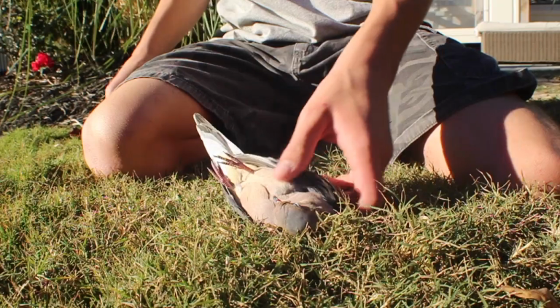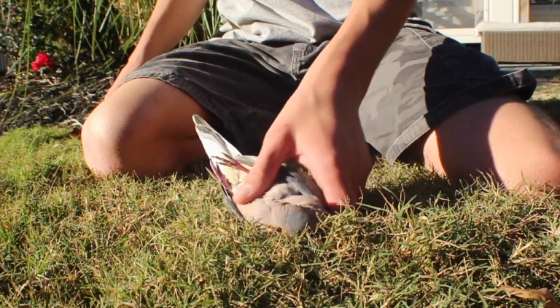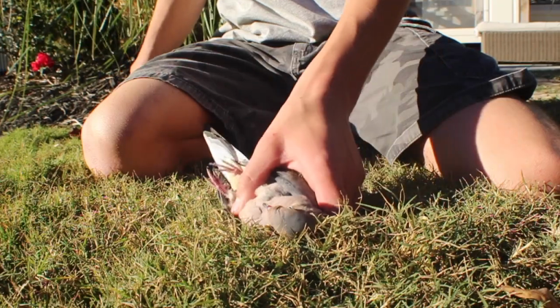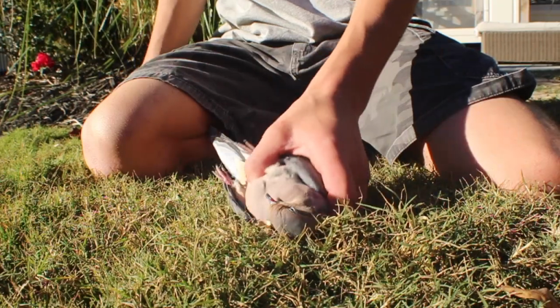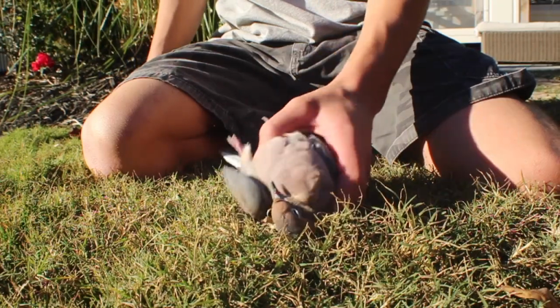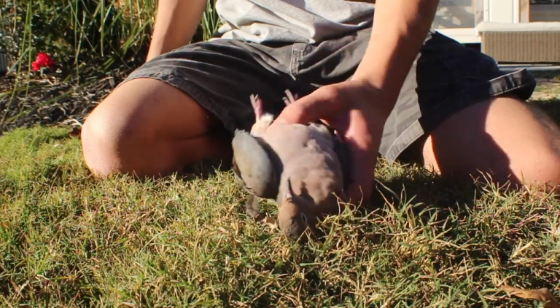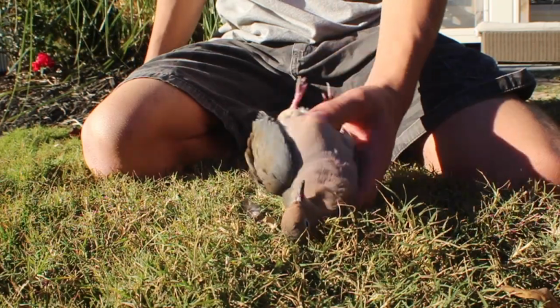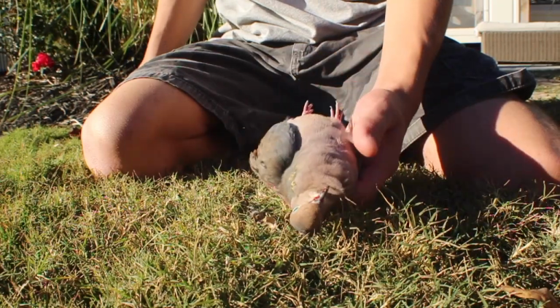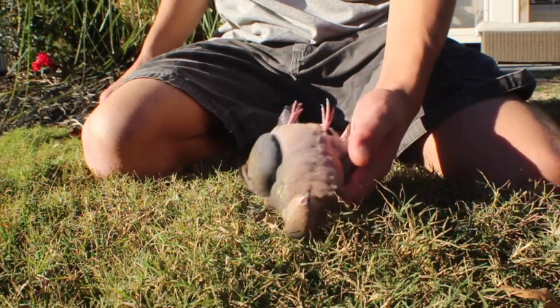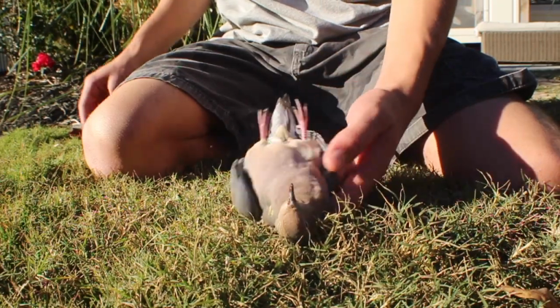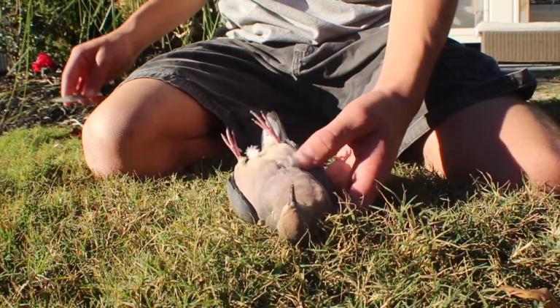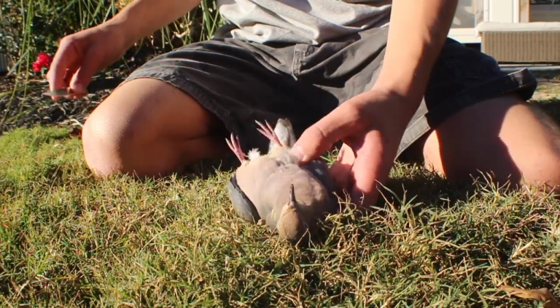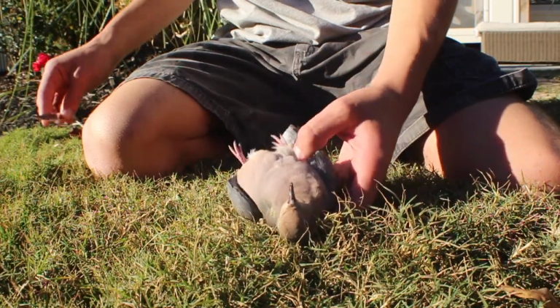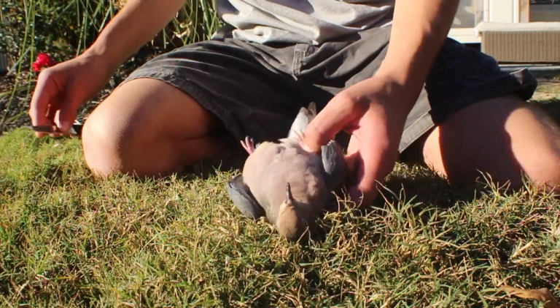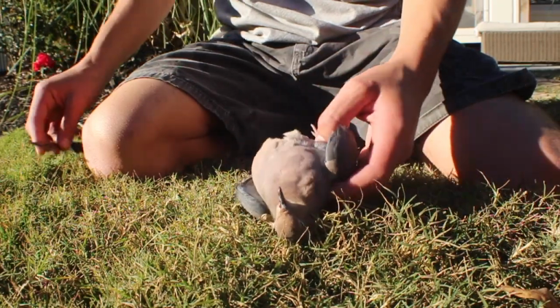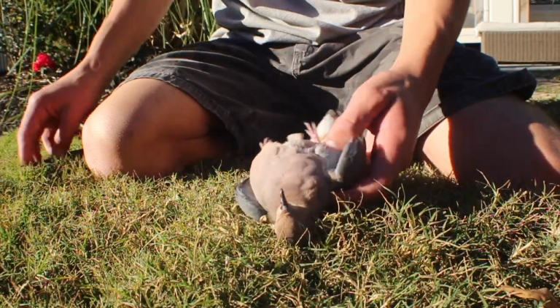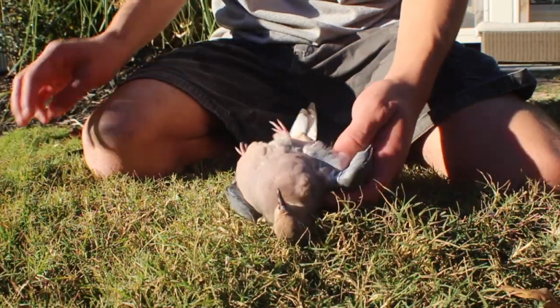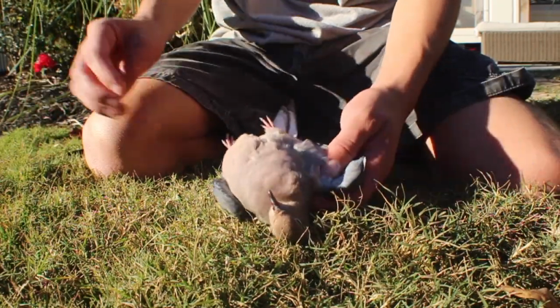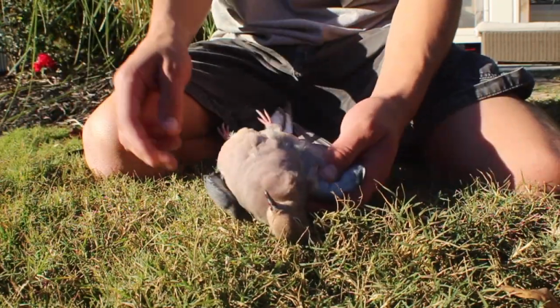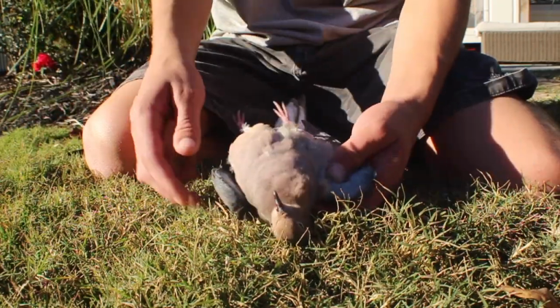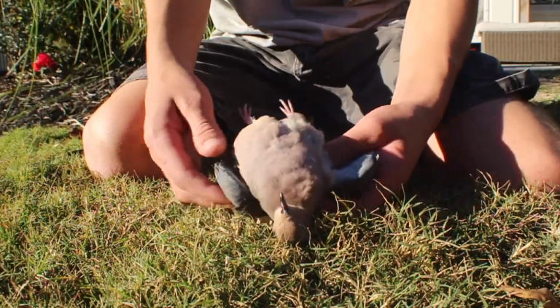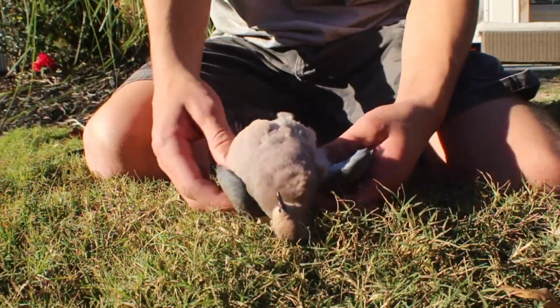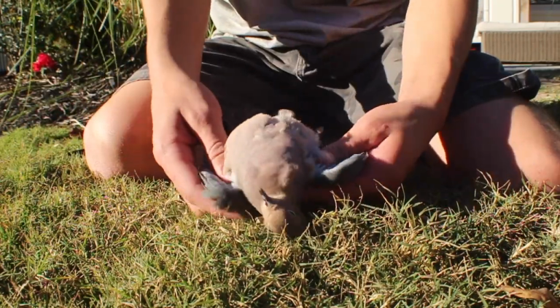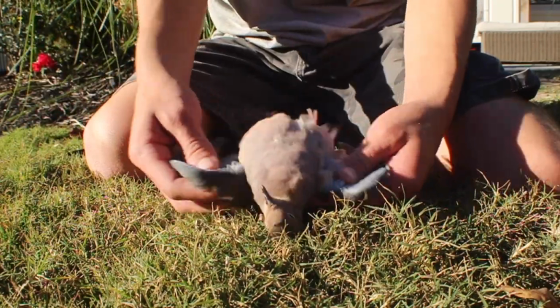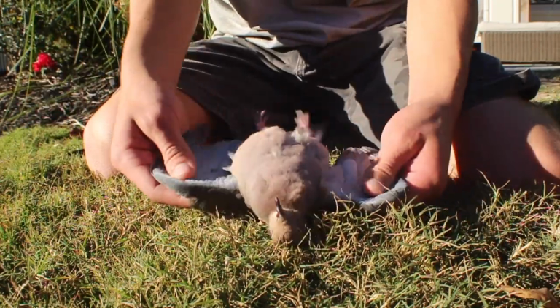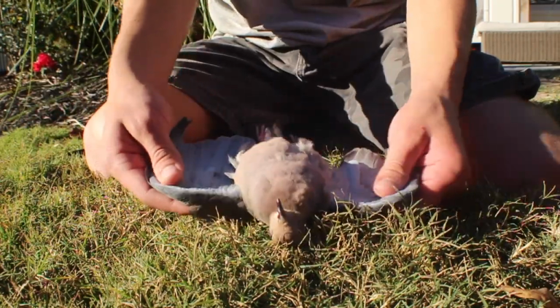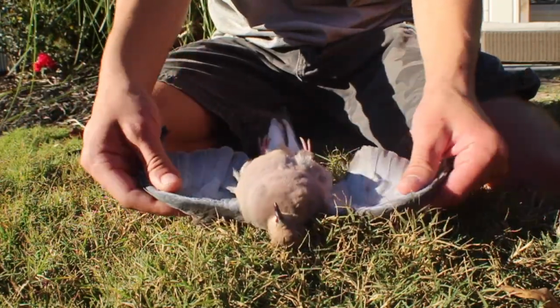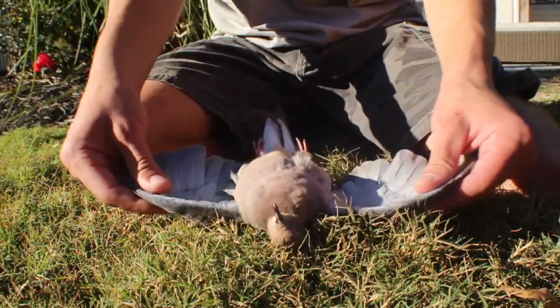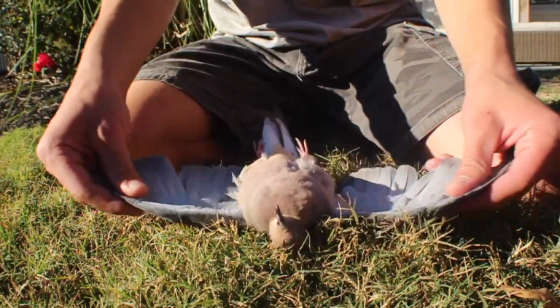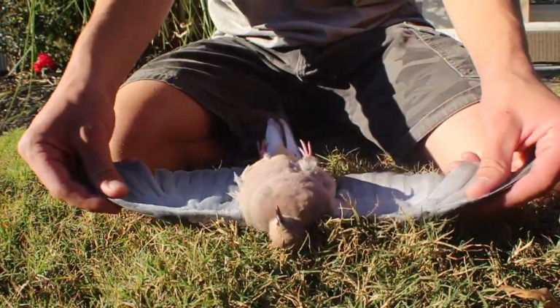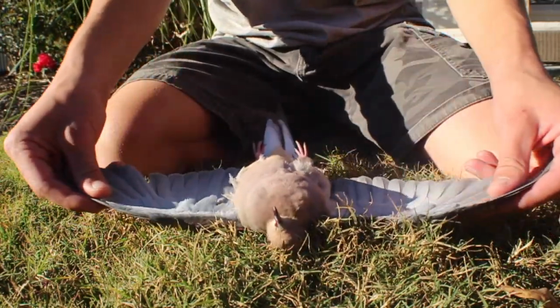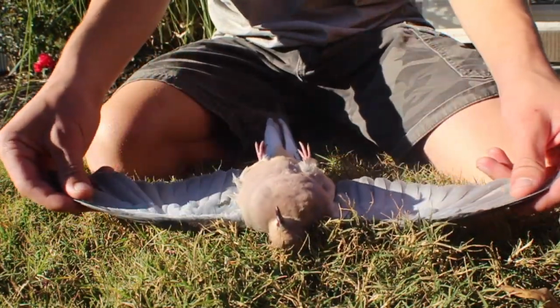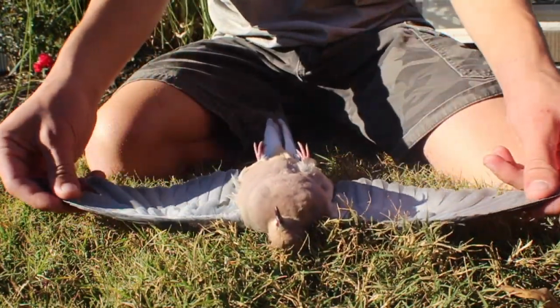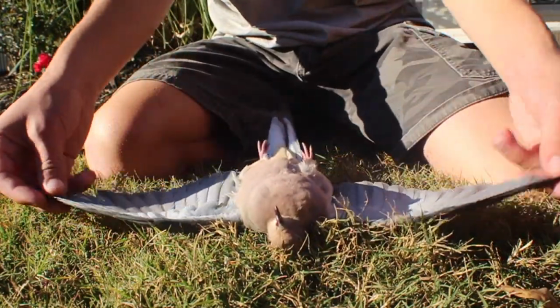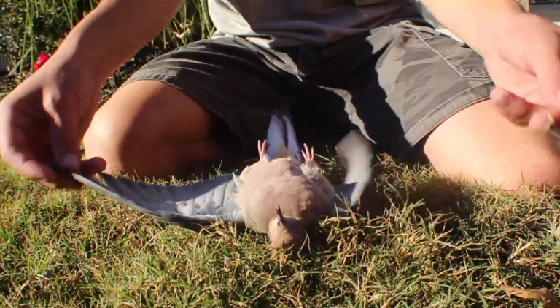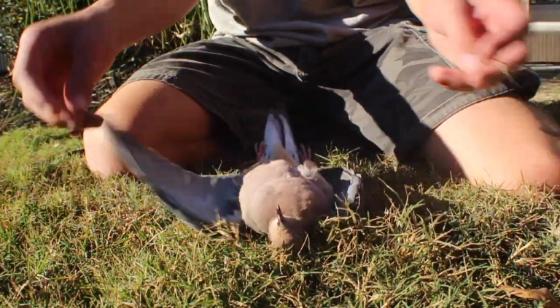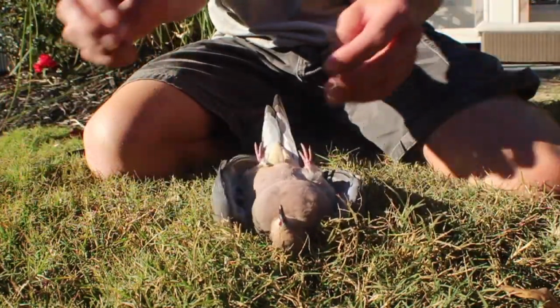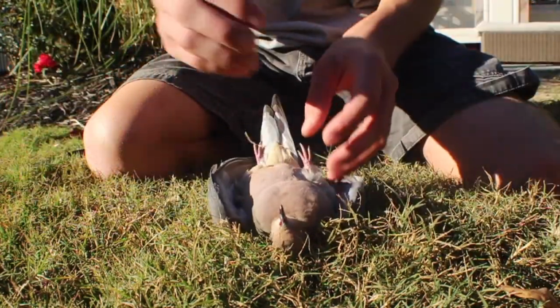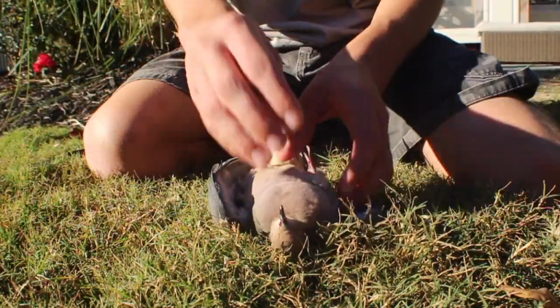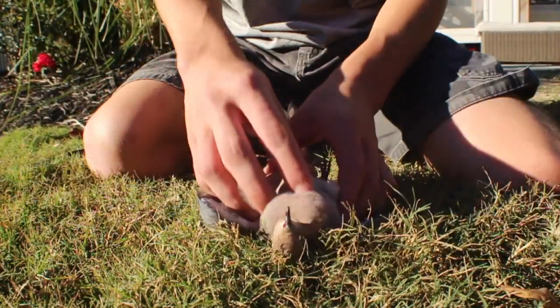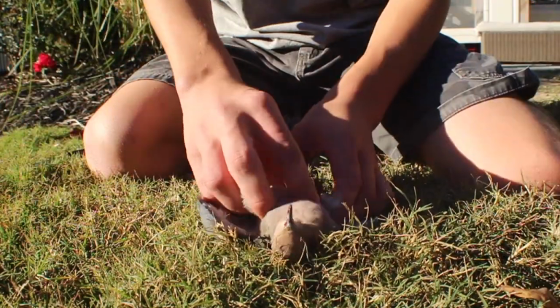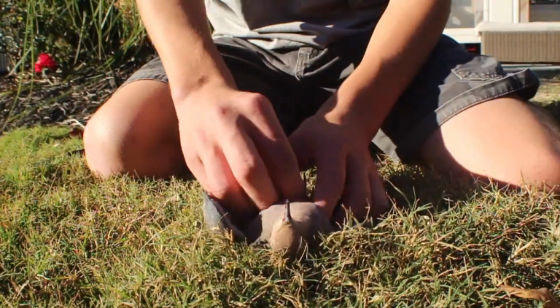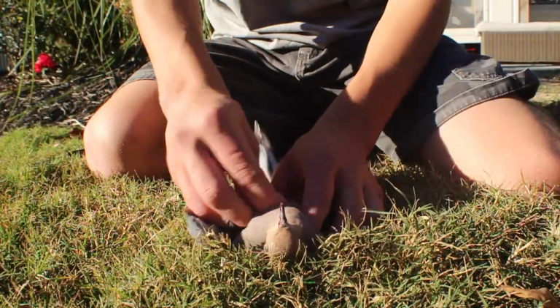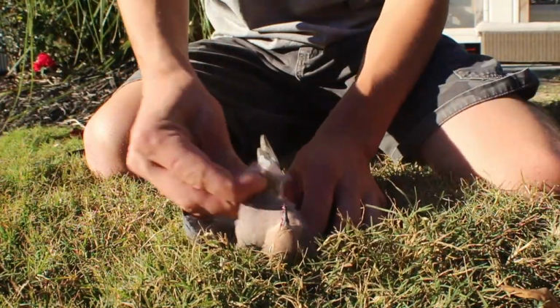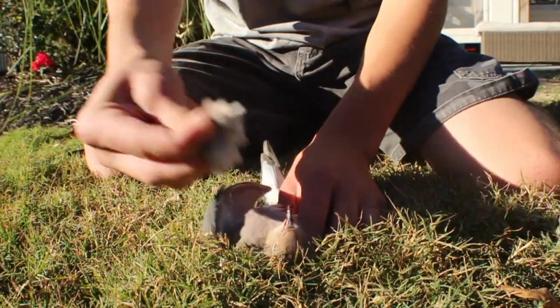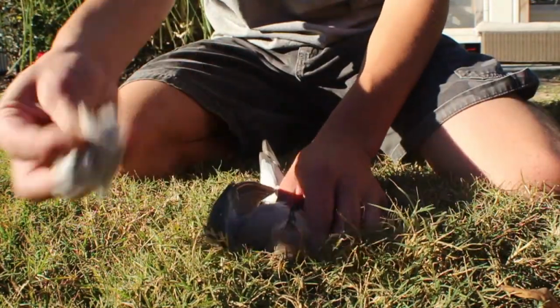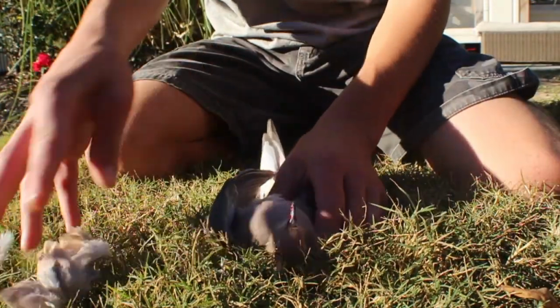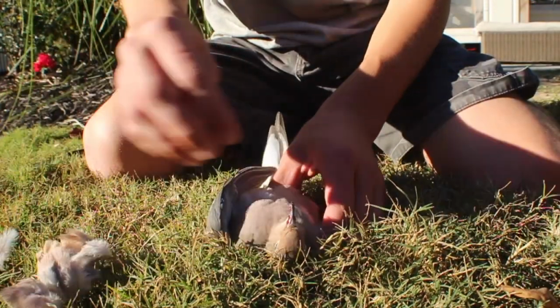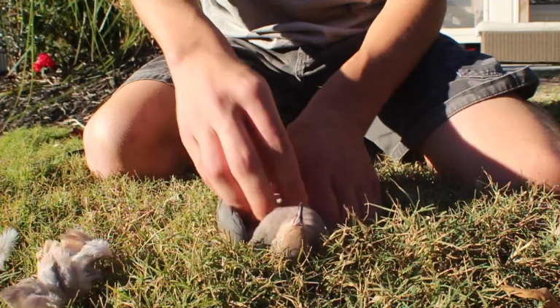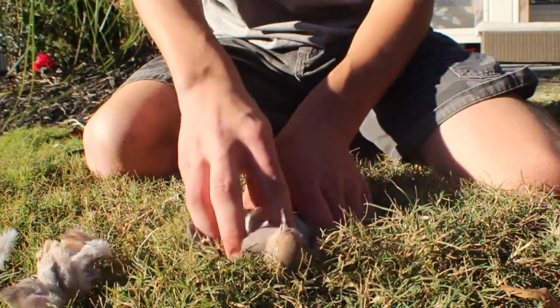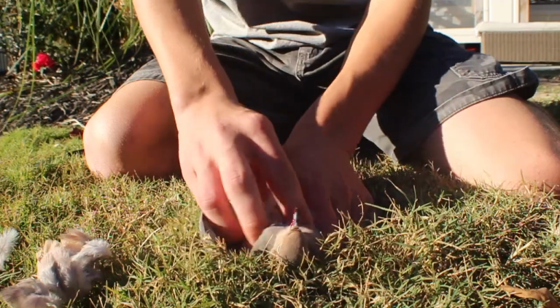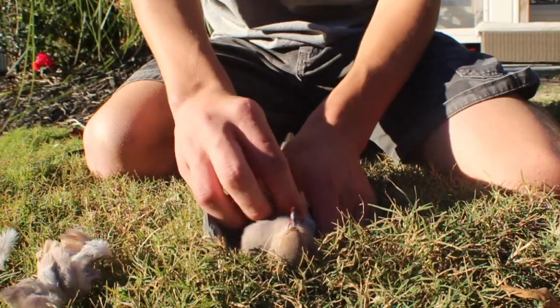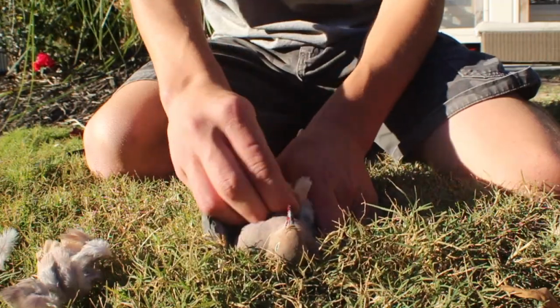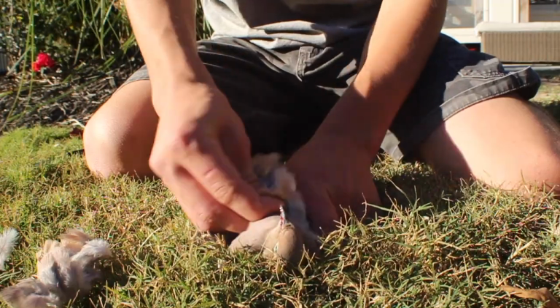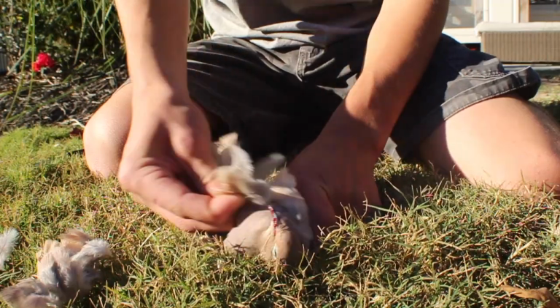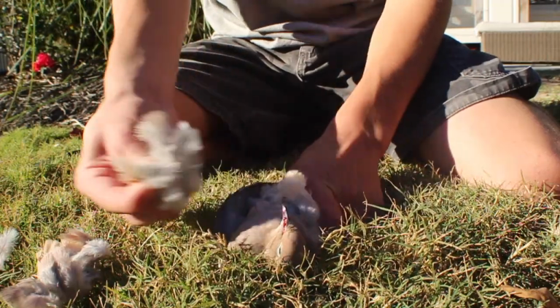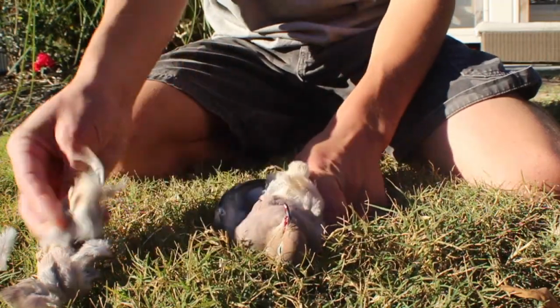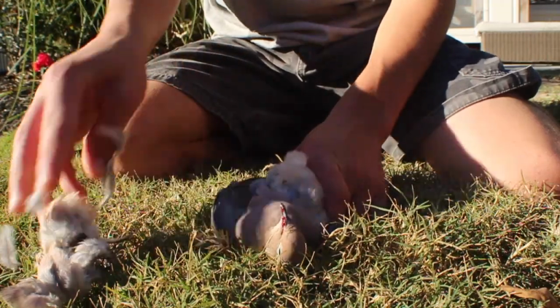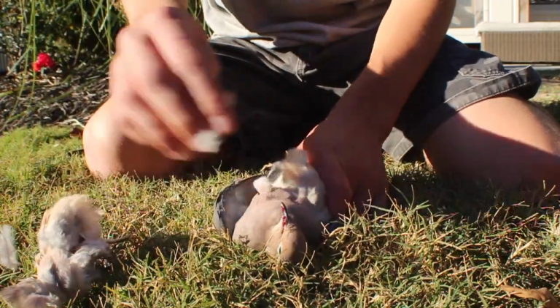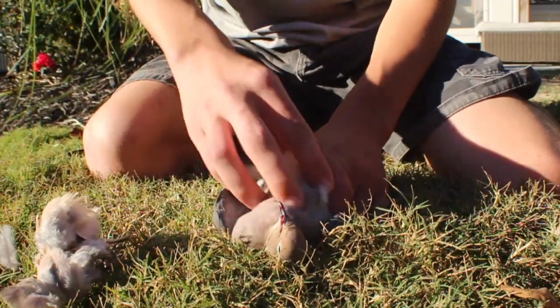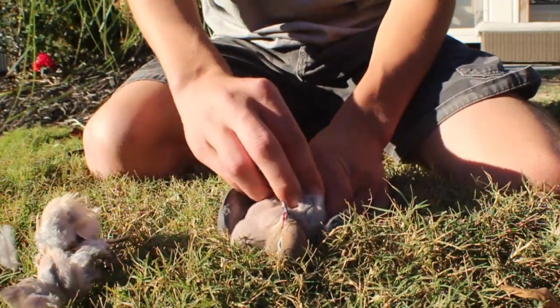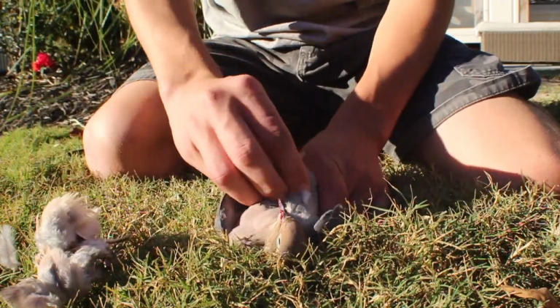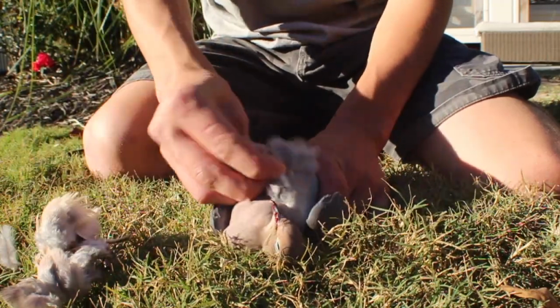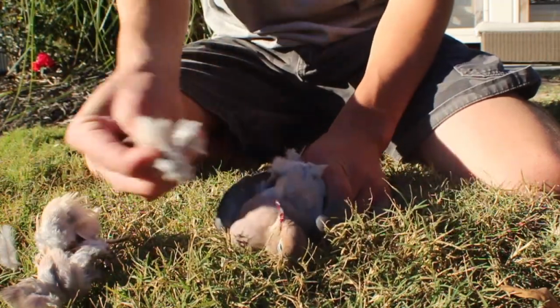I just killed this dove with my air rifle. Now I'm gonna skin it. So first, just start picking the feathers off the breast.